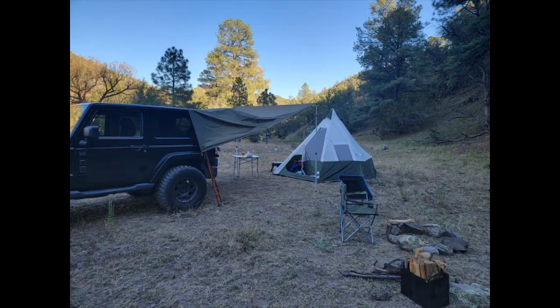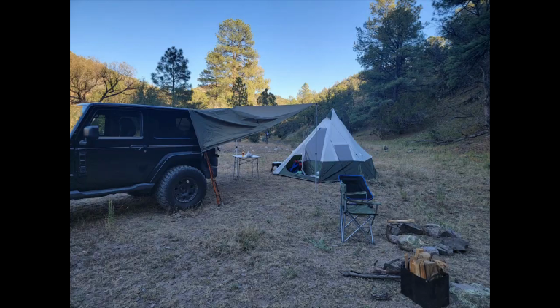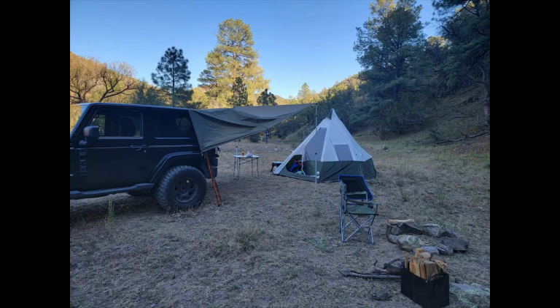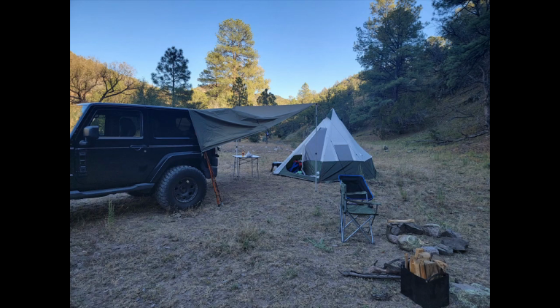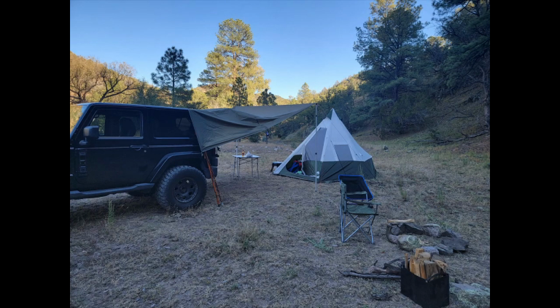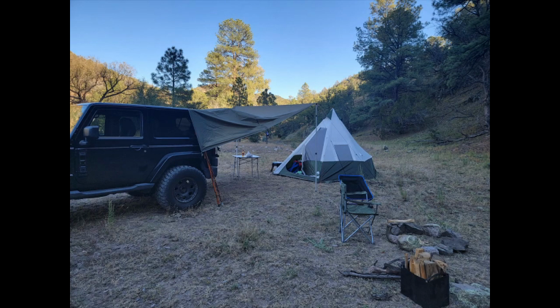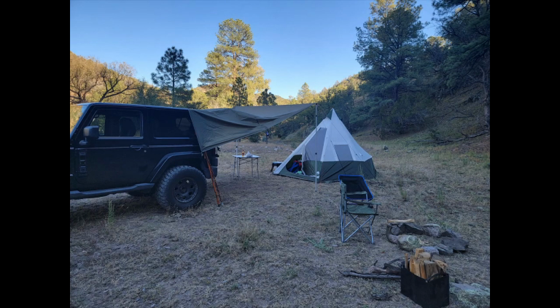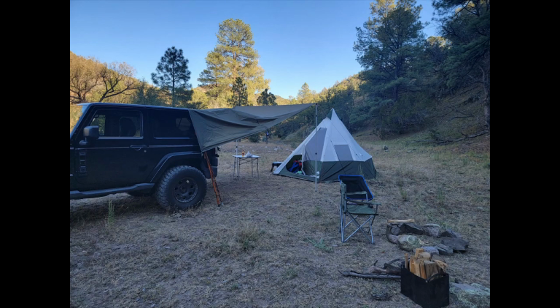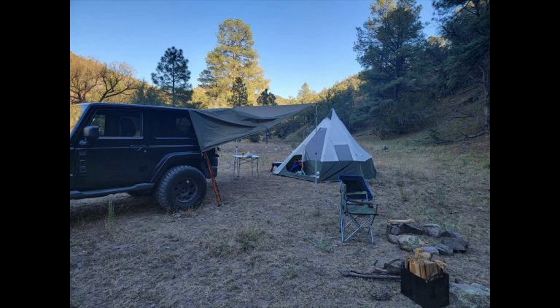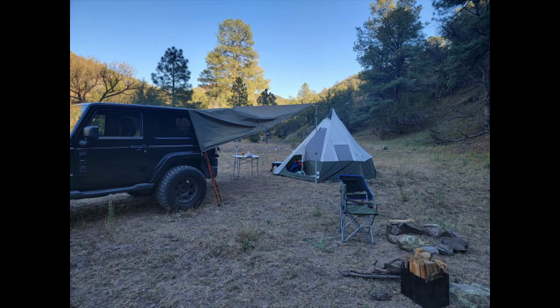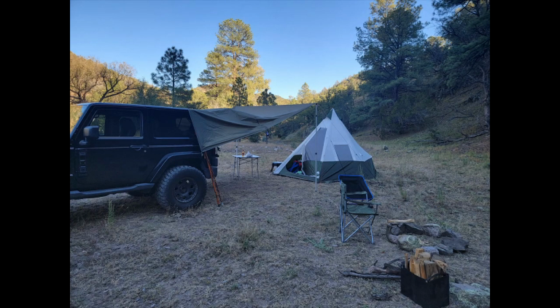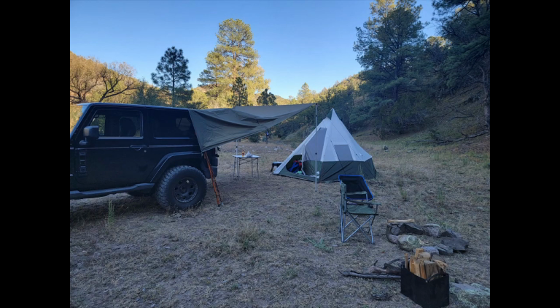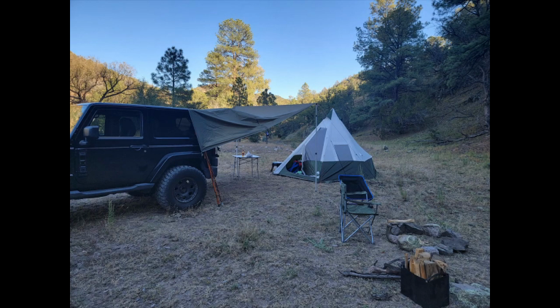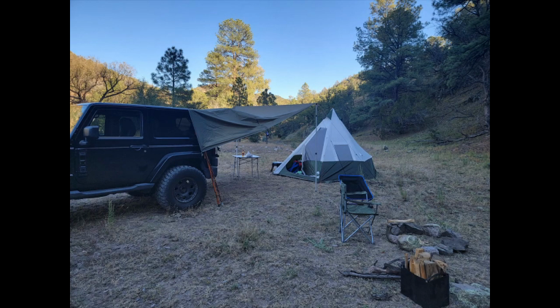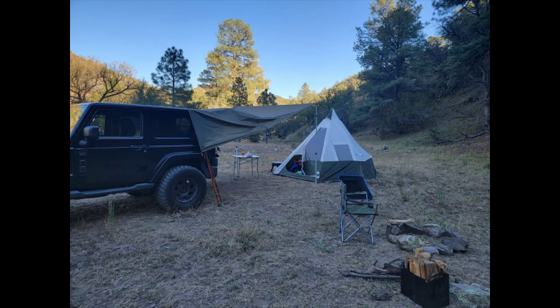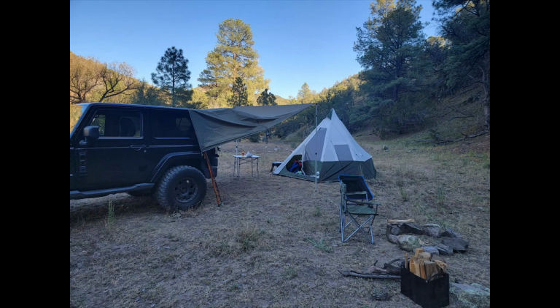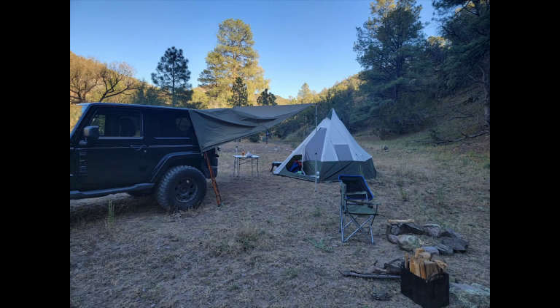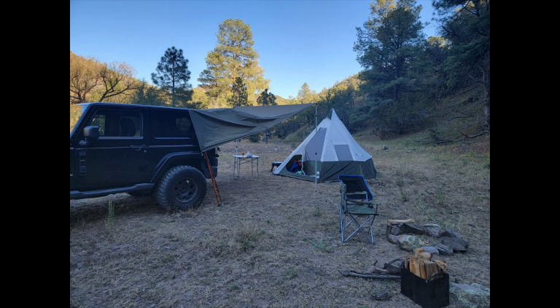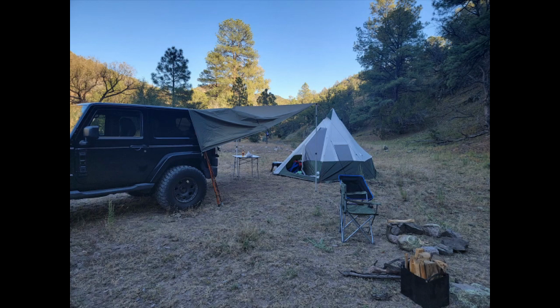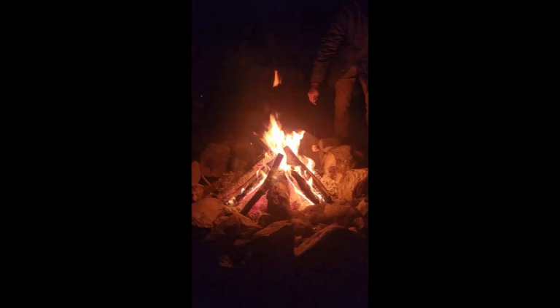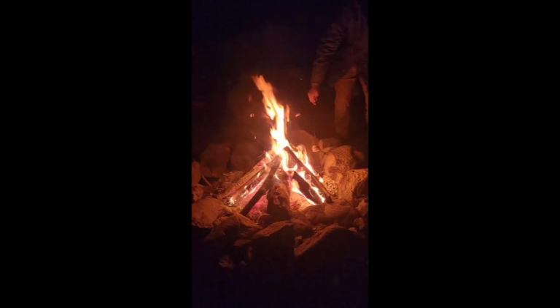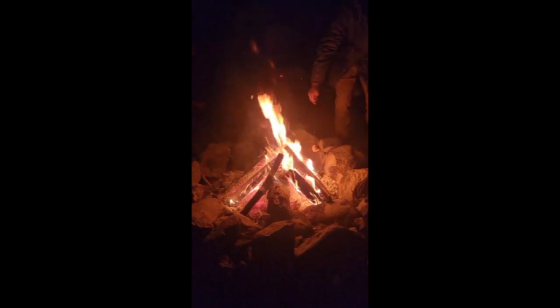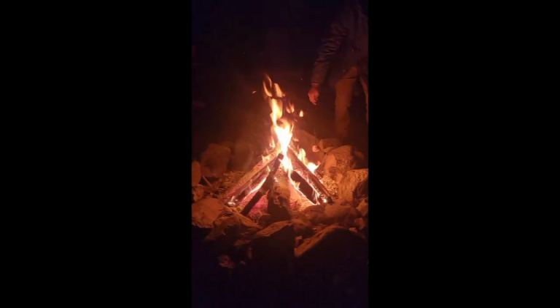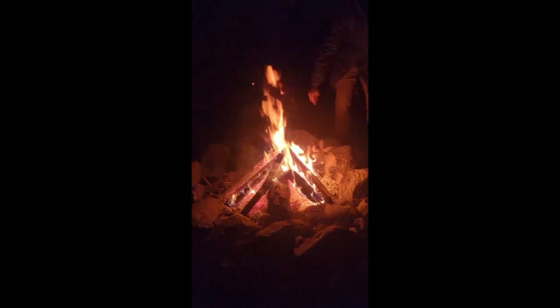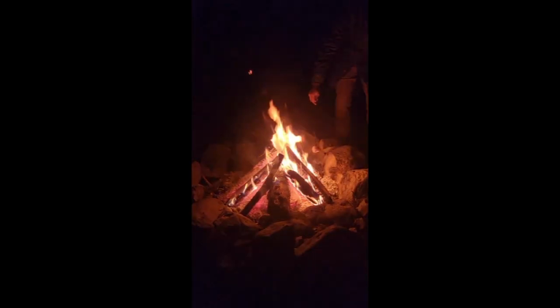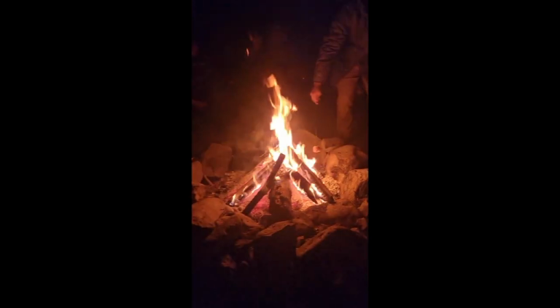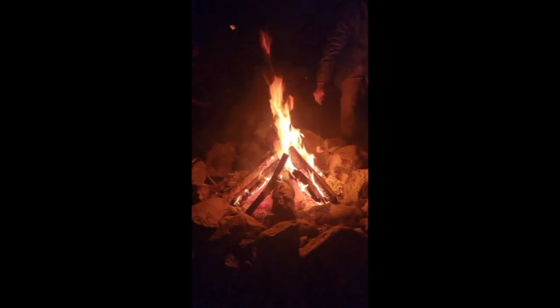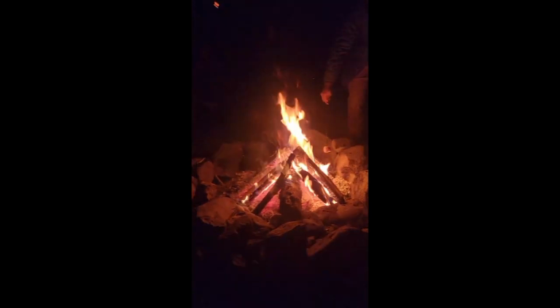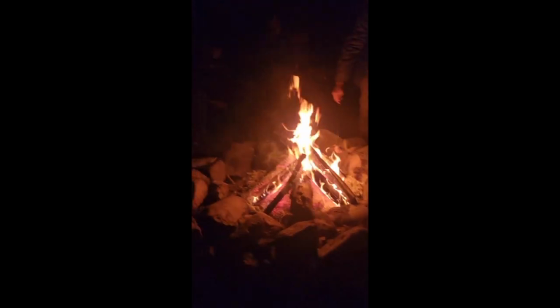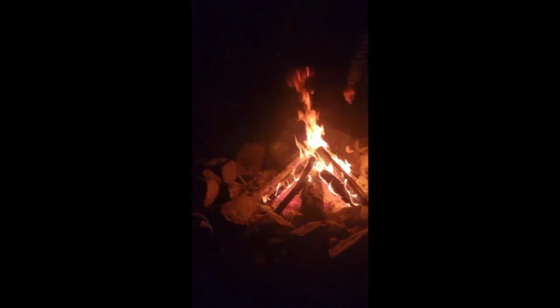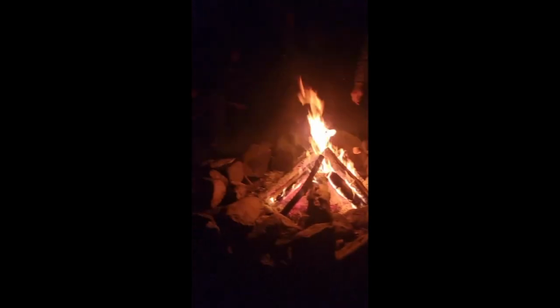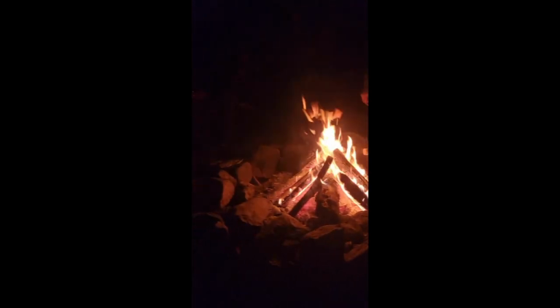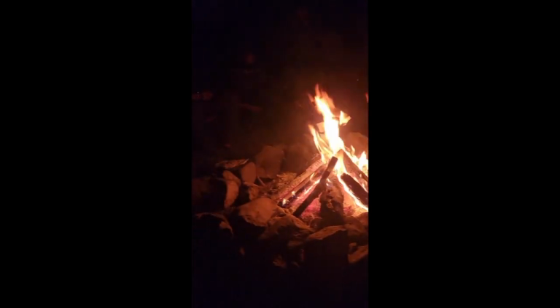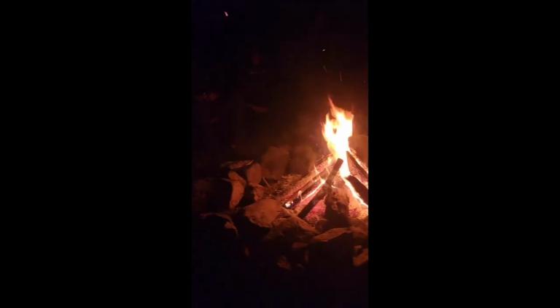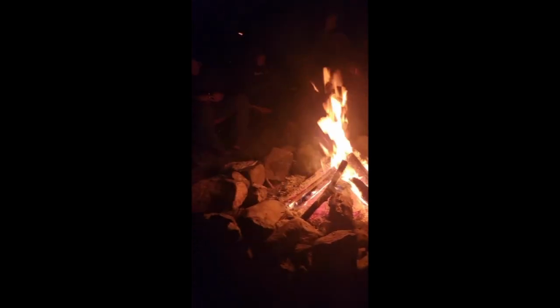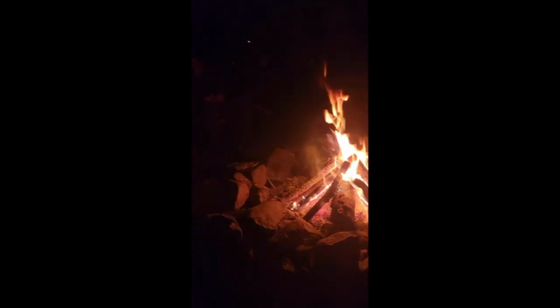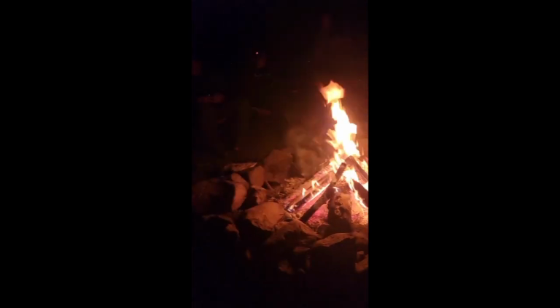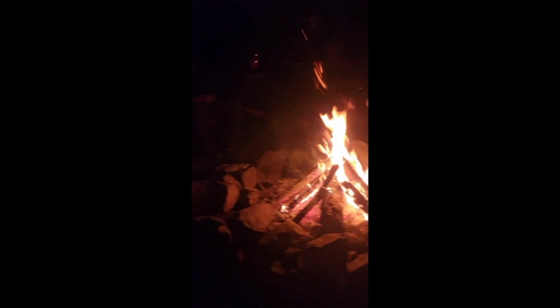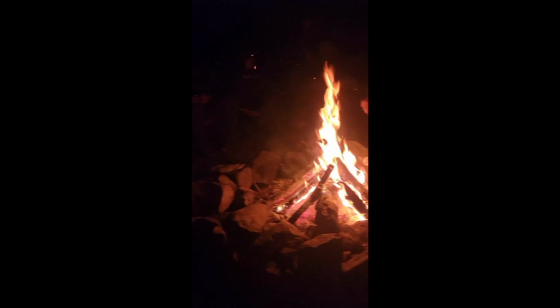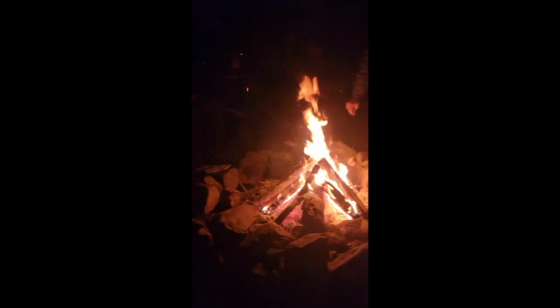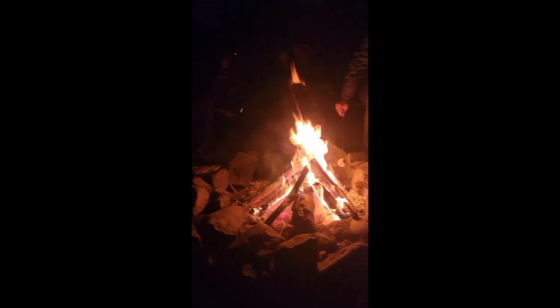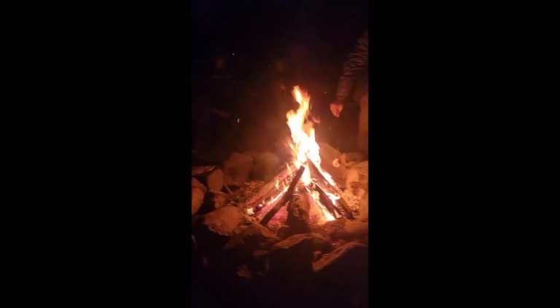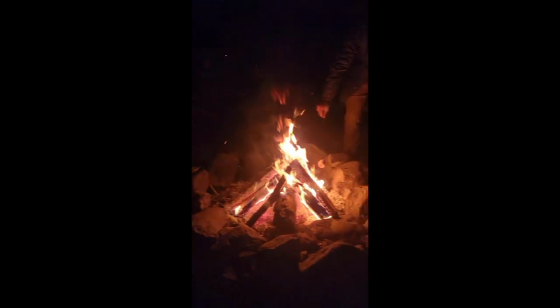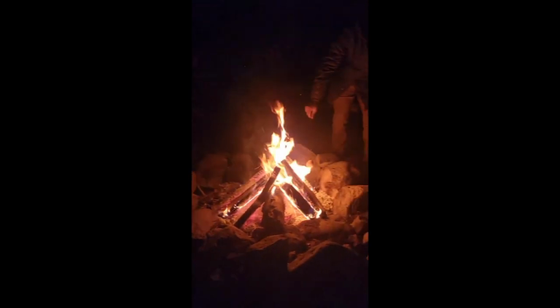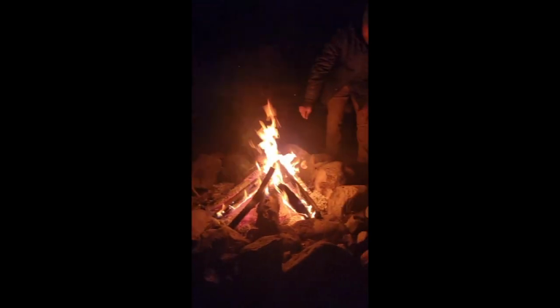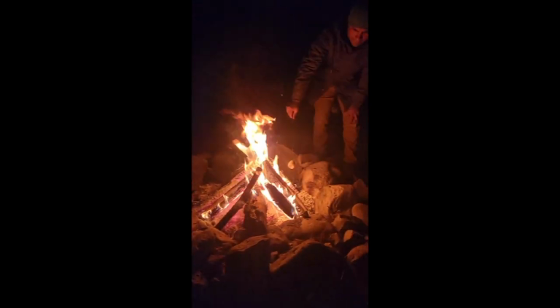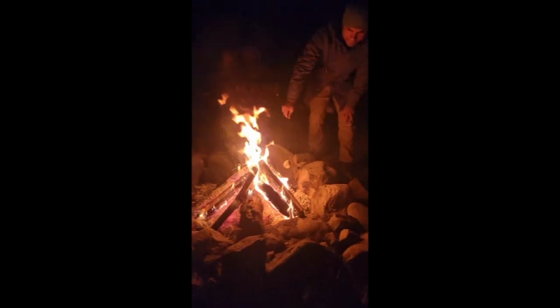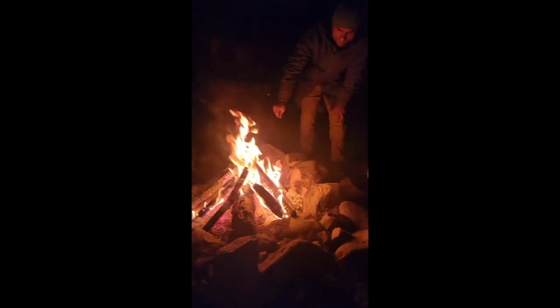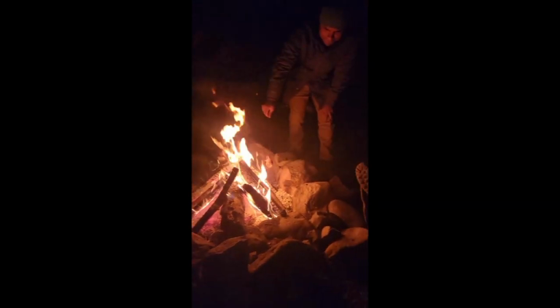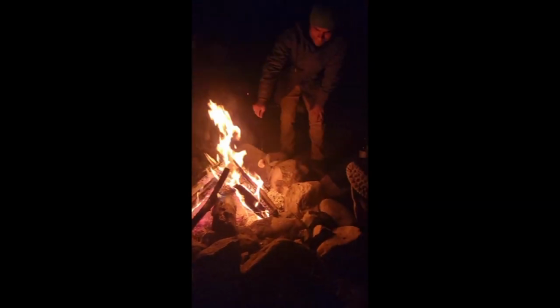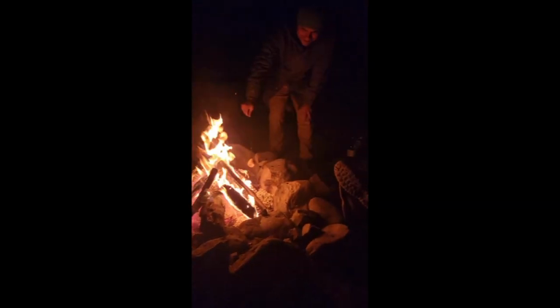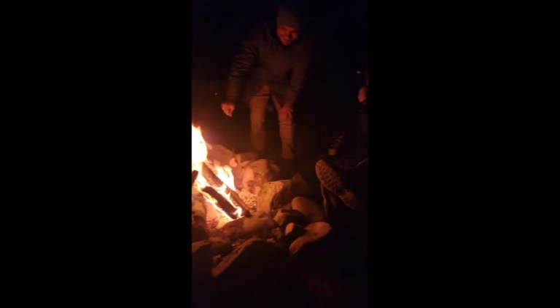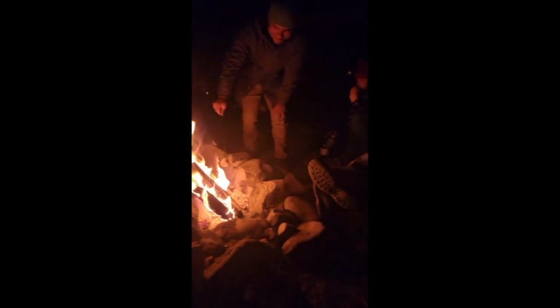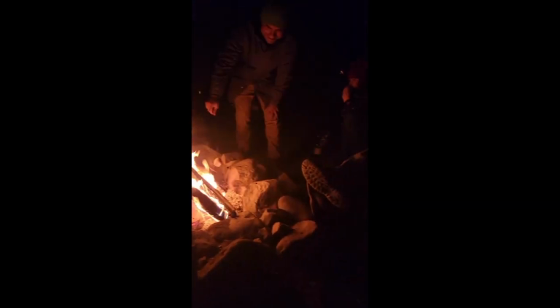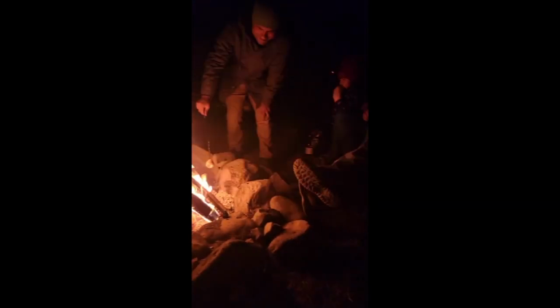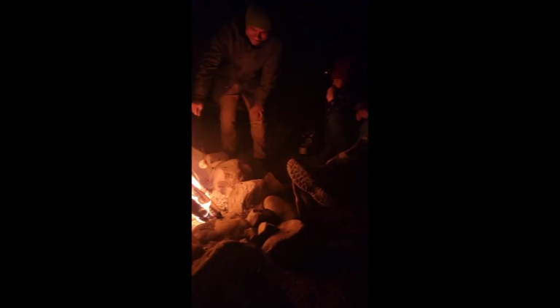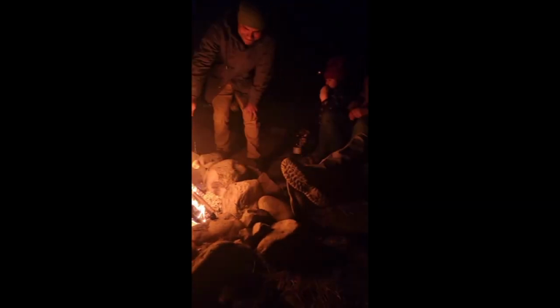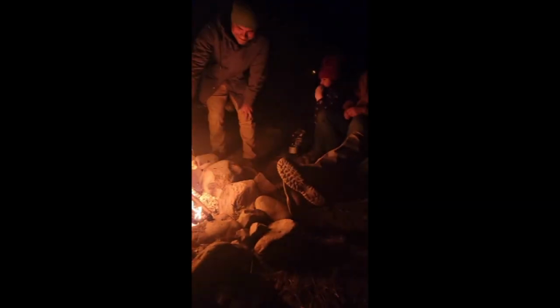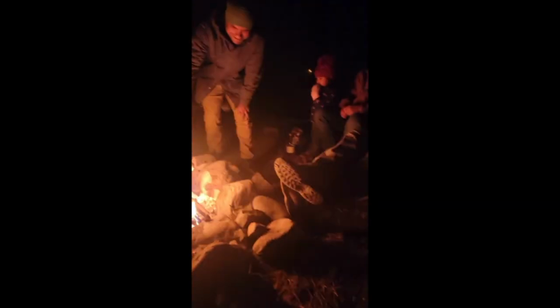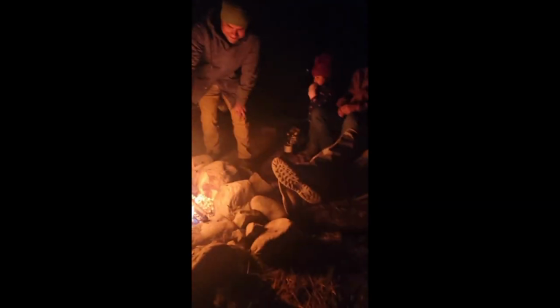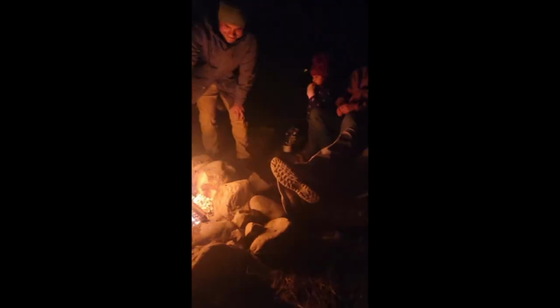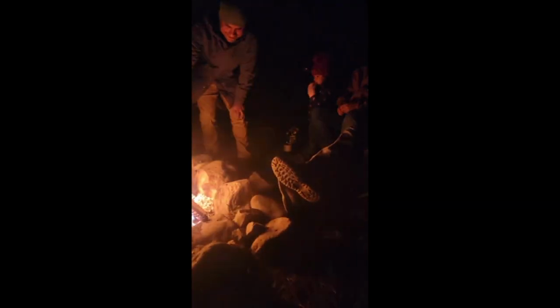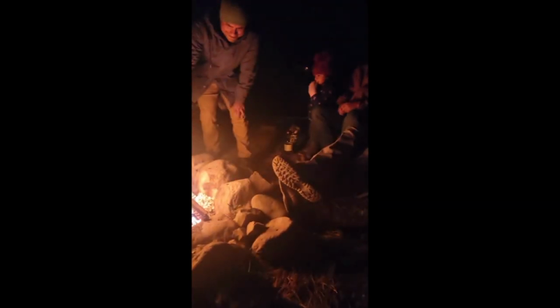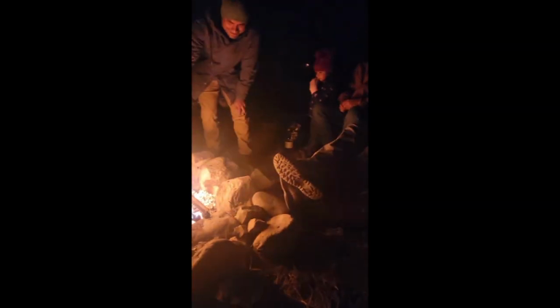As dark is starting to set in, we light our fires and get to making dinner. Just a good night to be able to enjoy good friends.